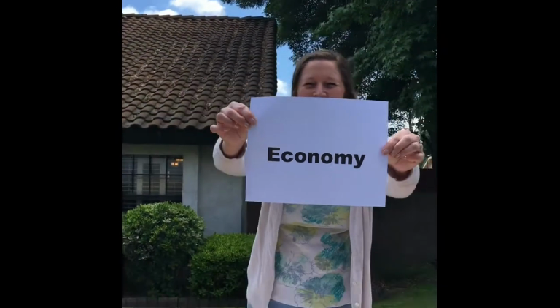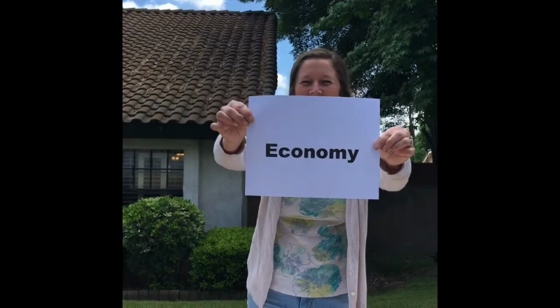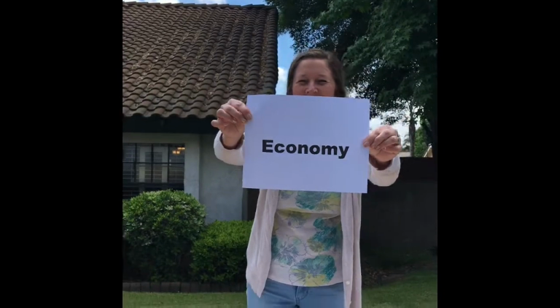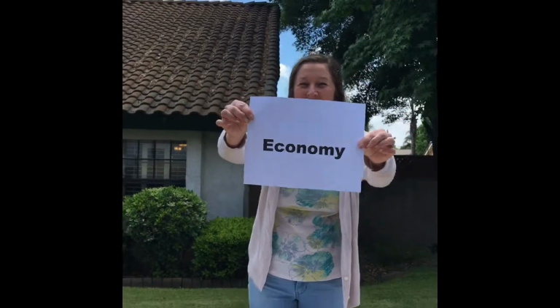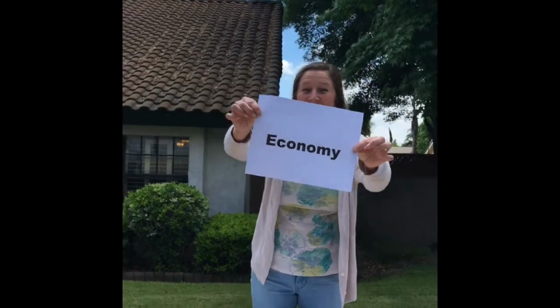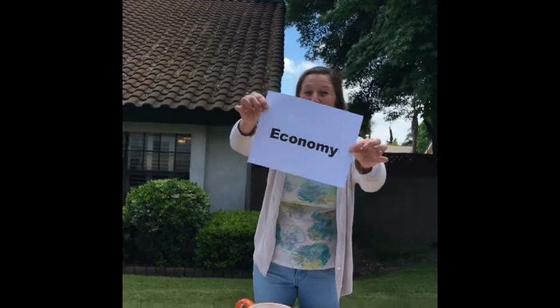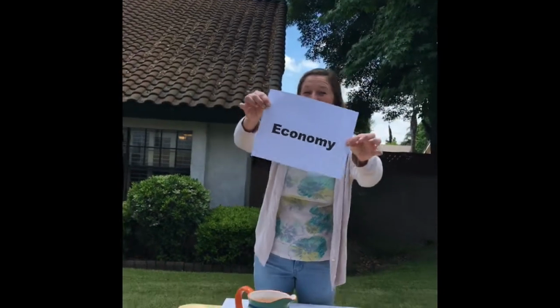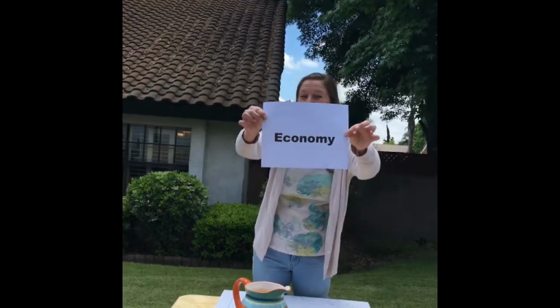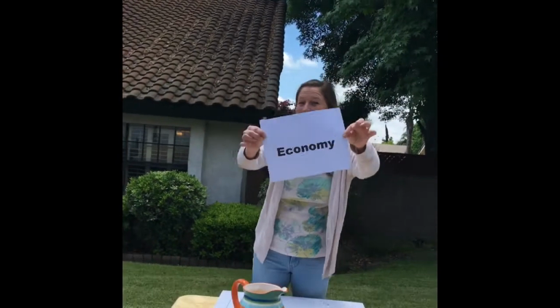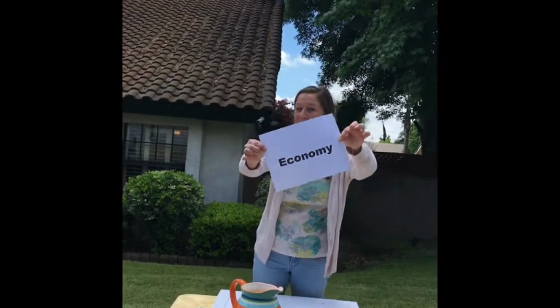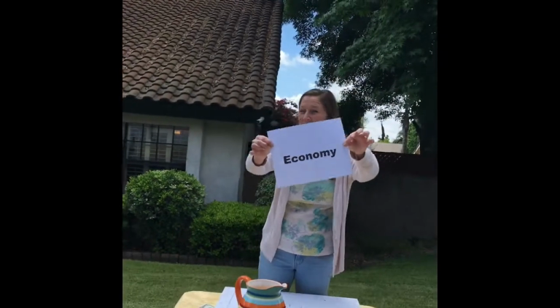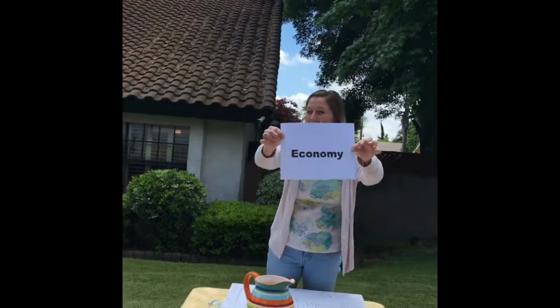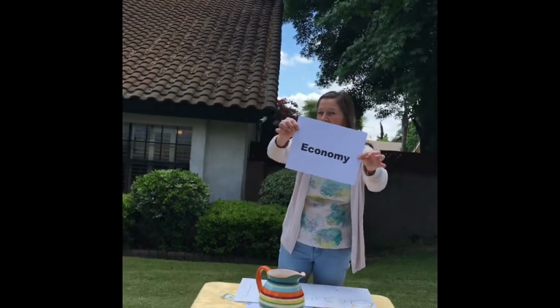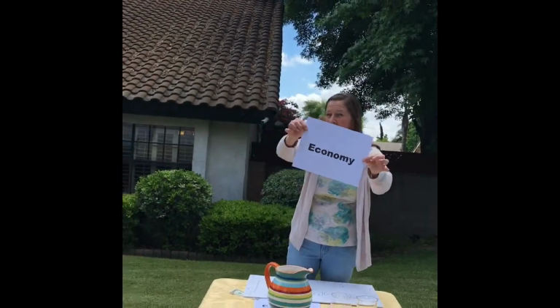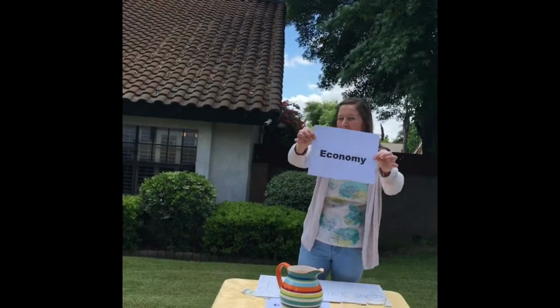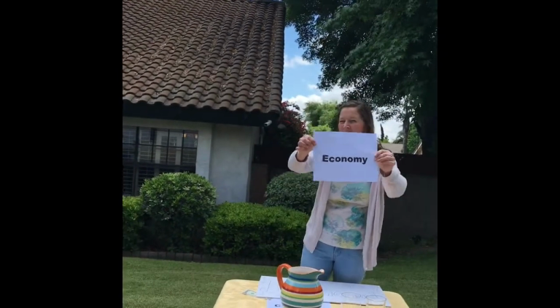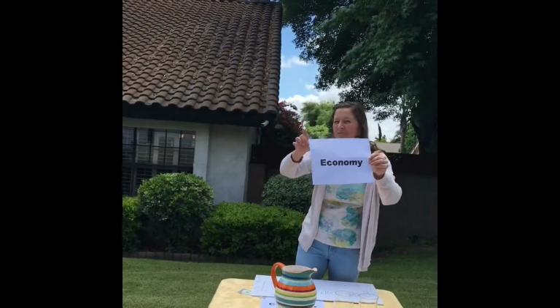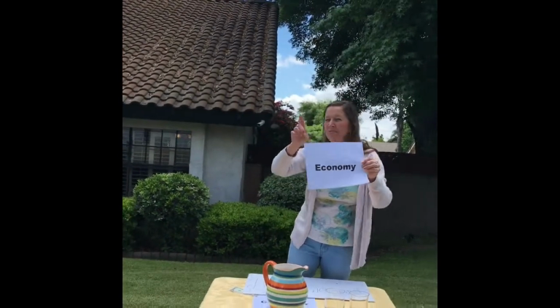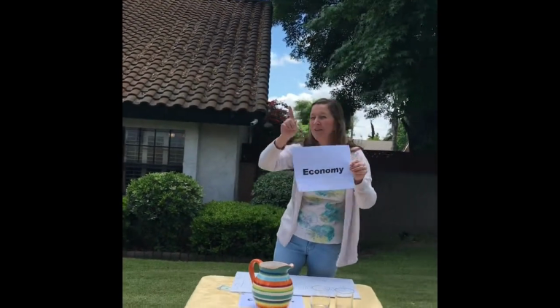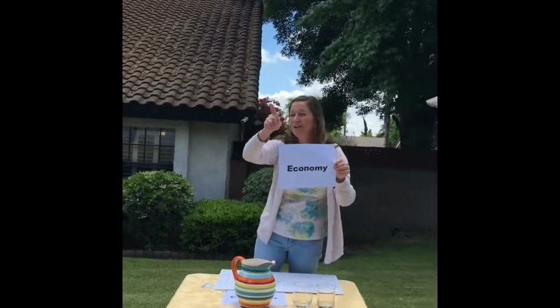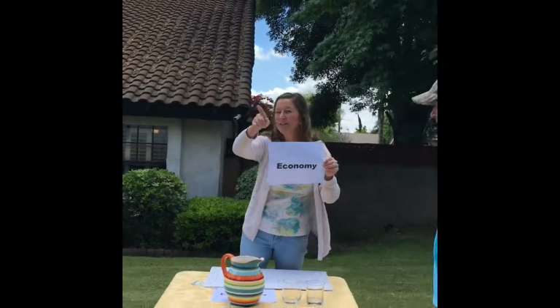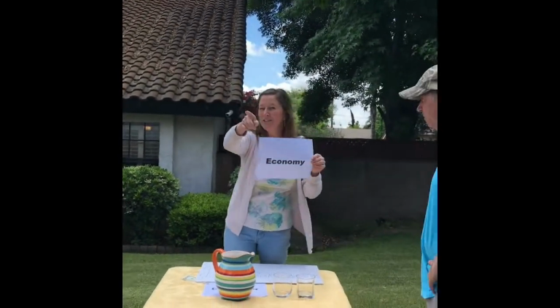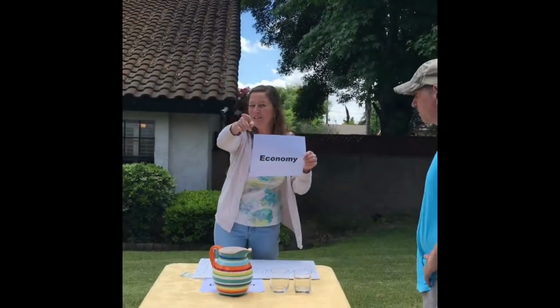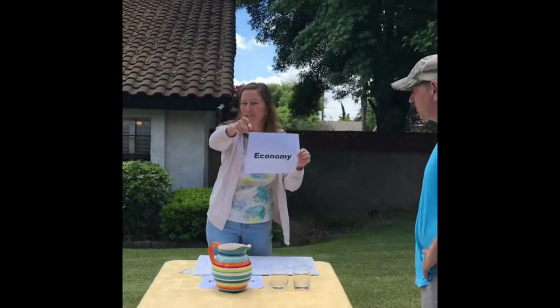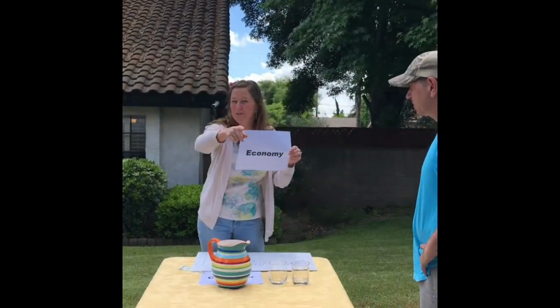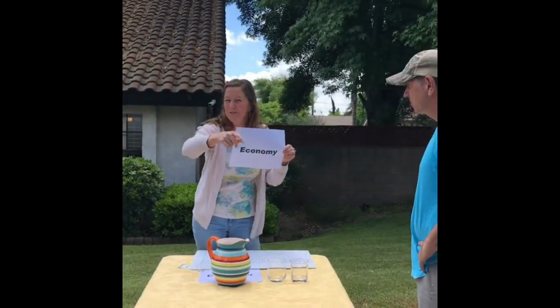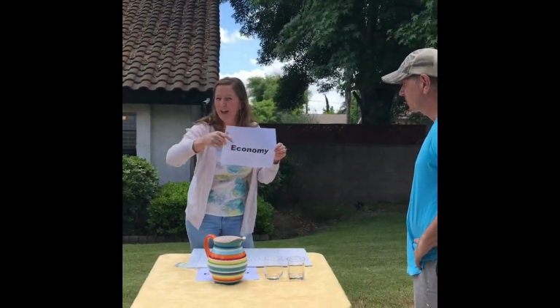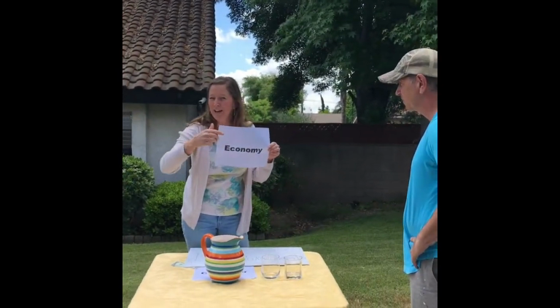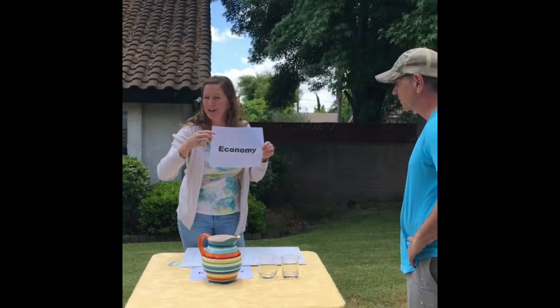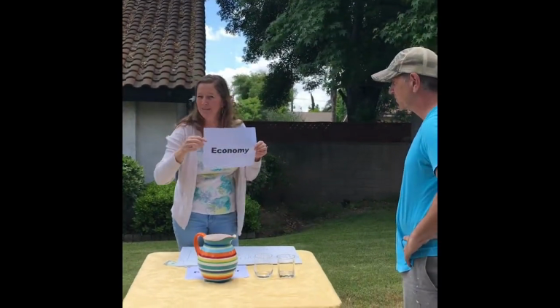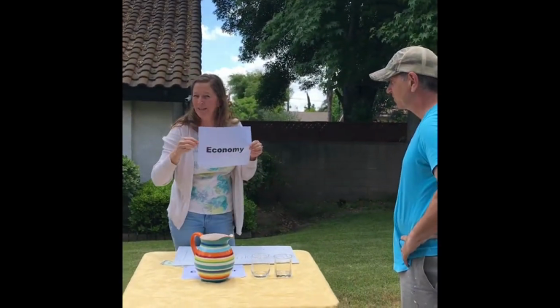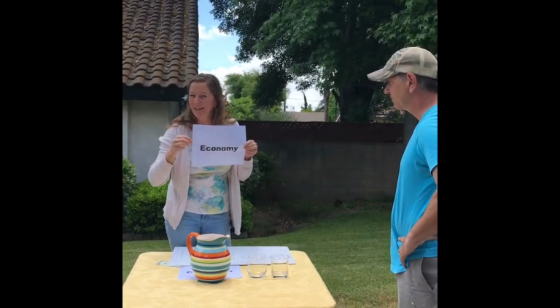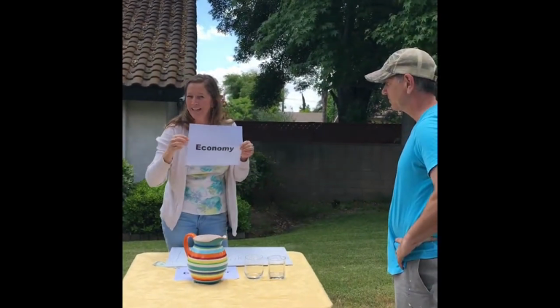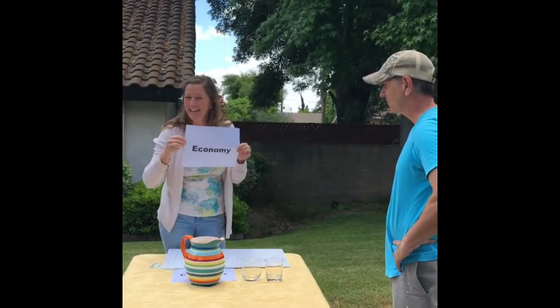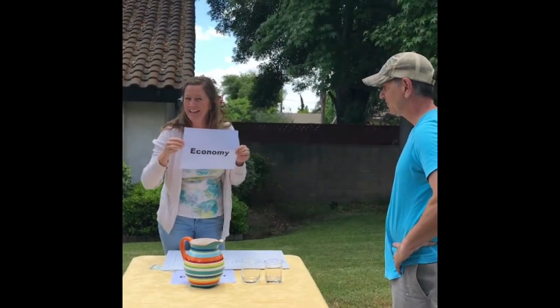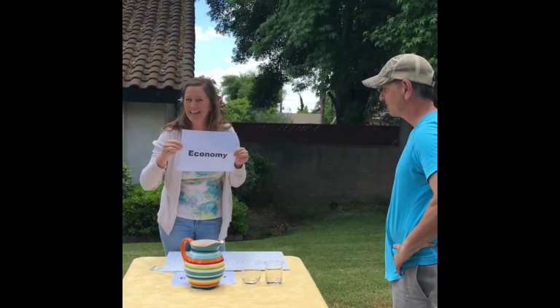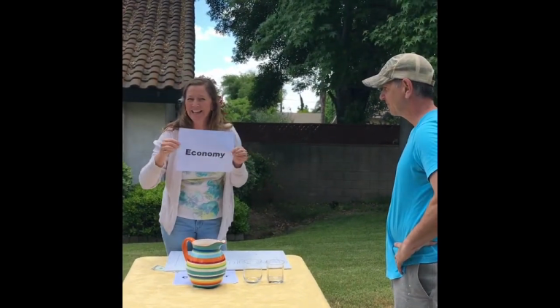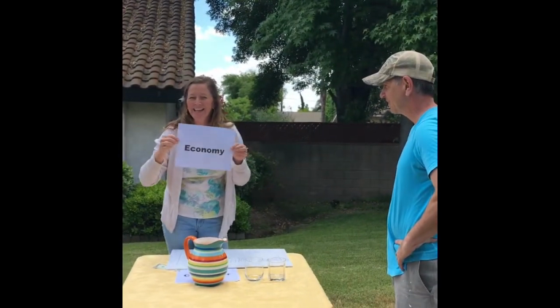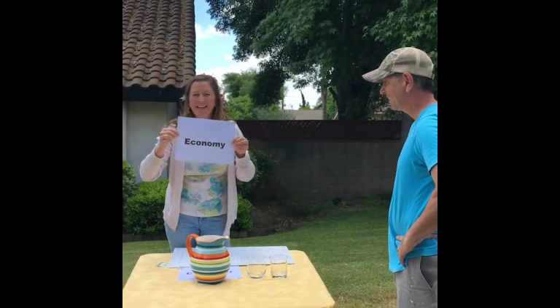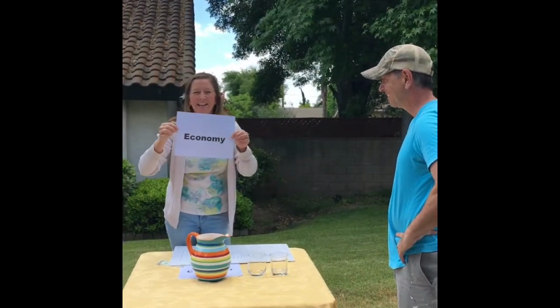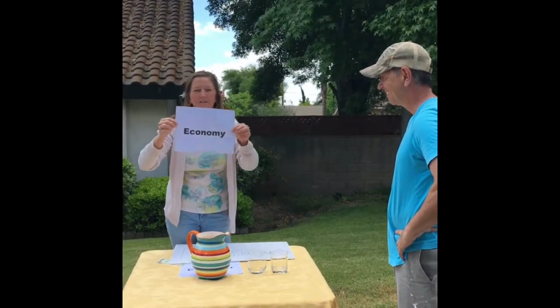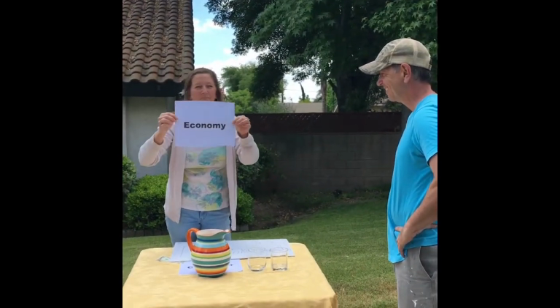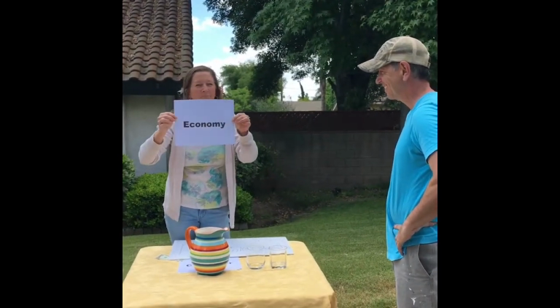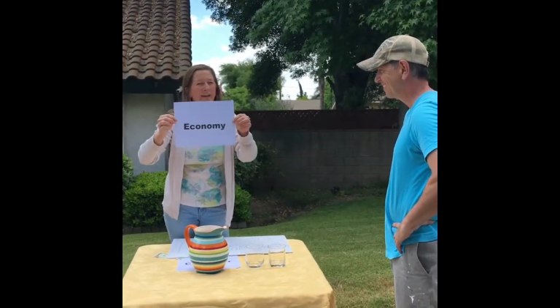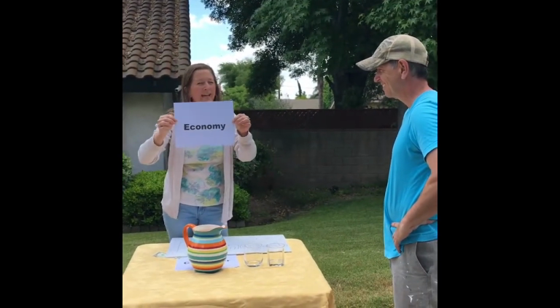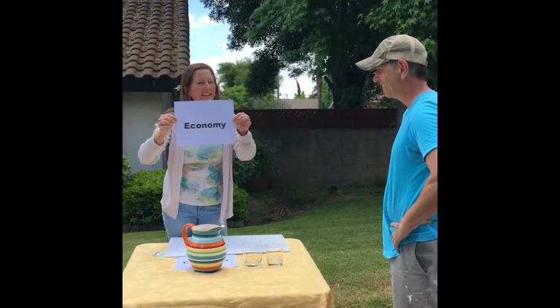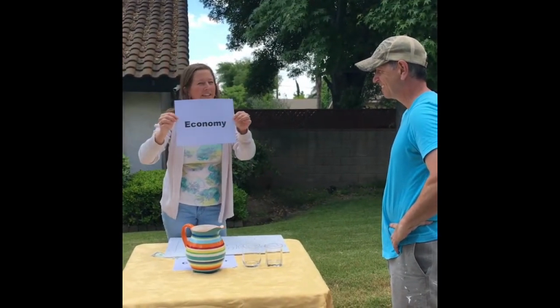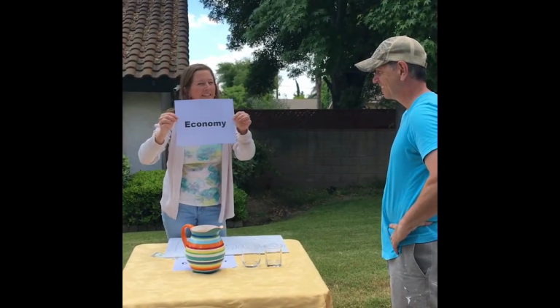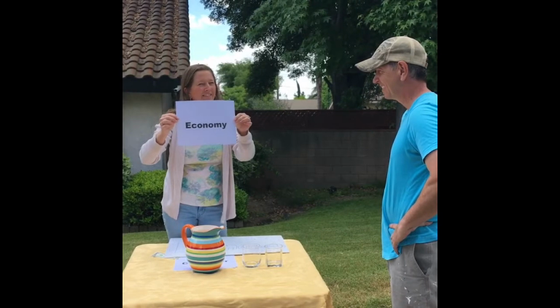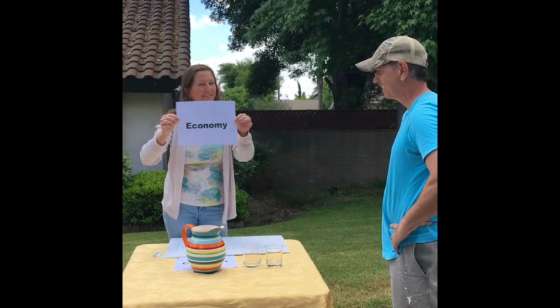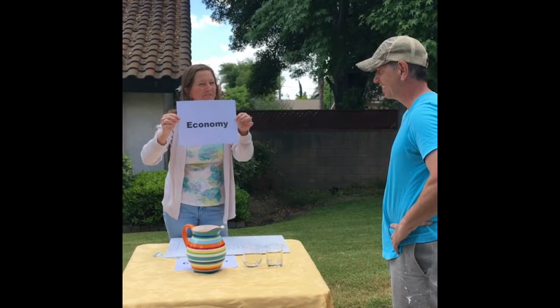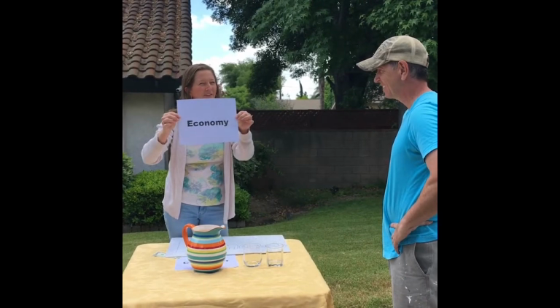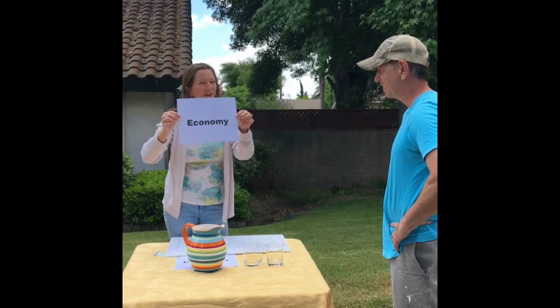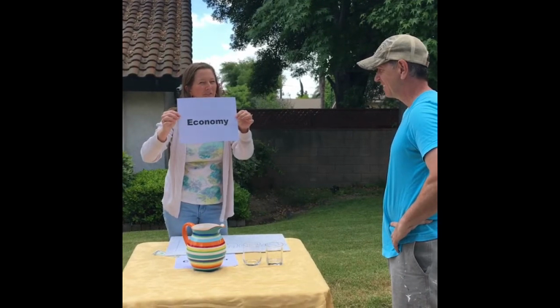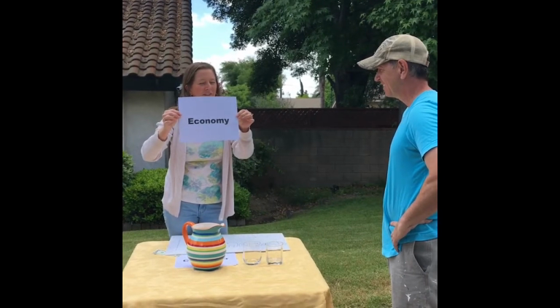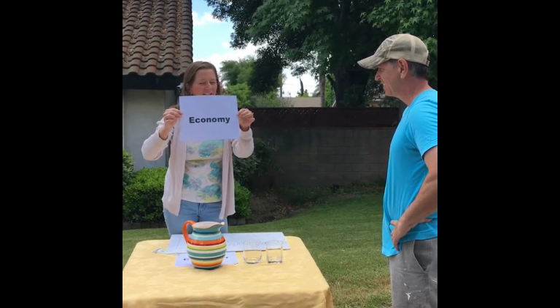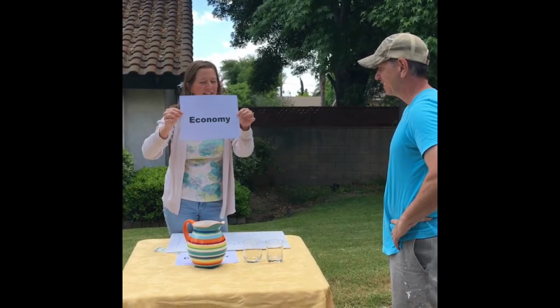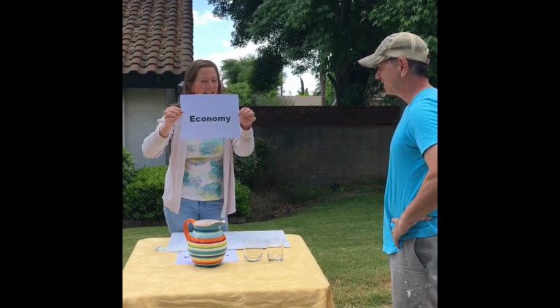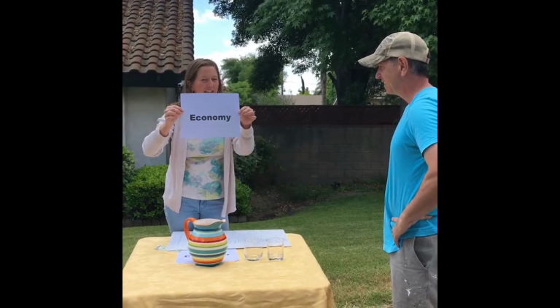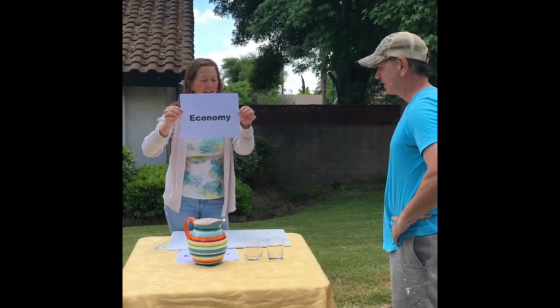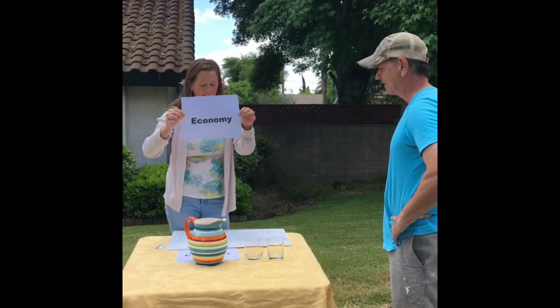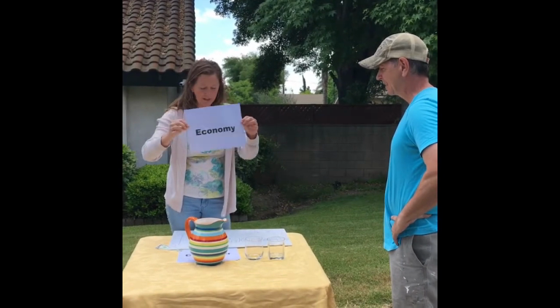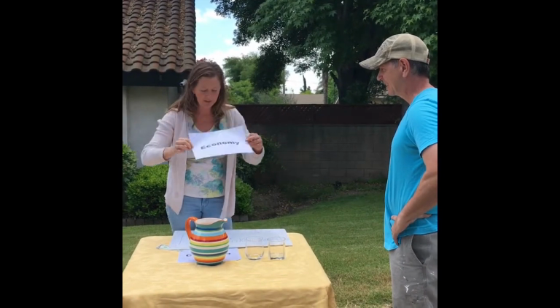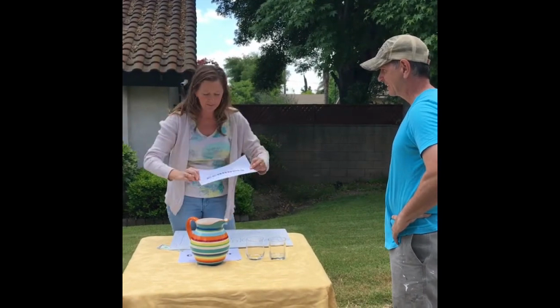What's economy? Well, do you like money? Money is involved in the economy.